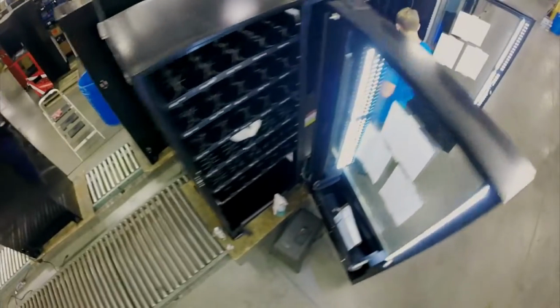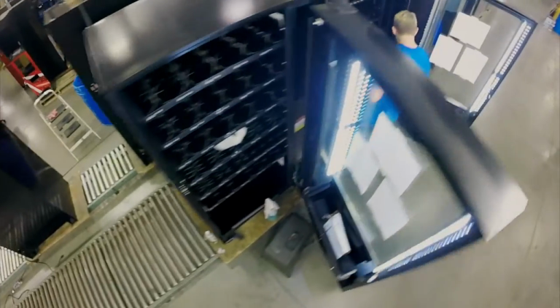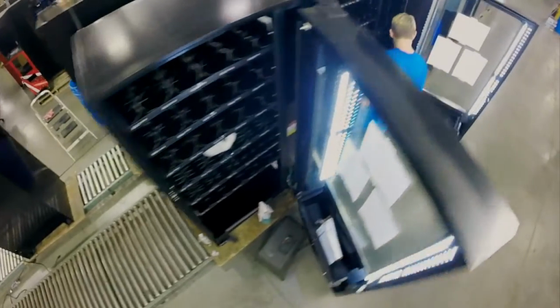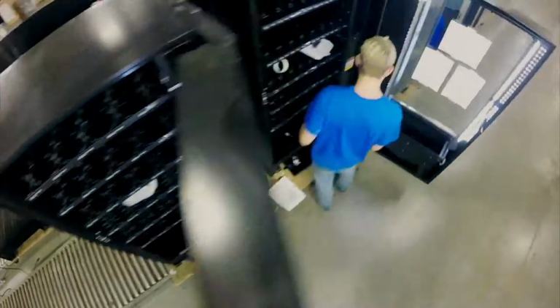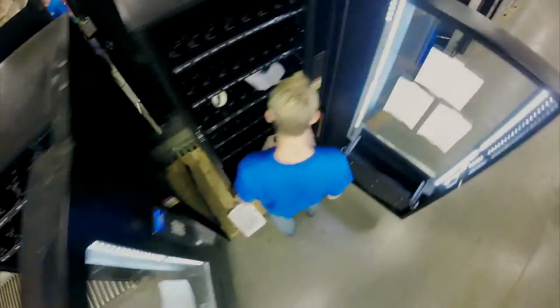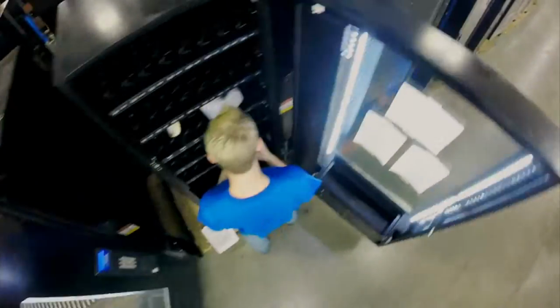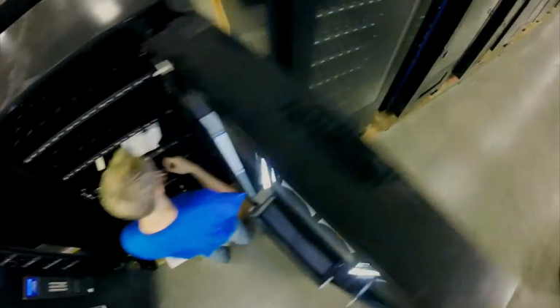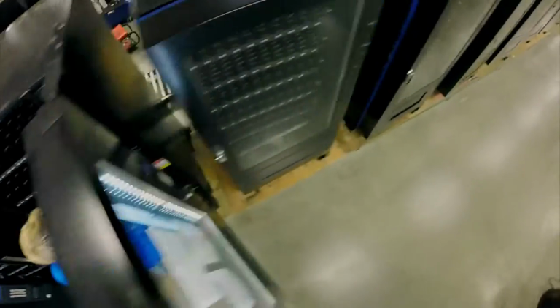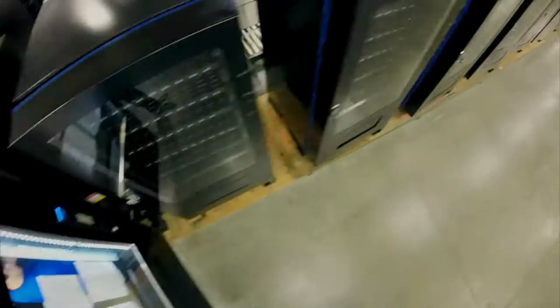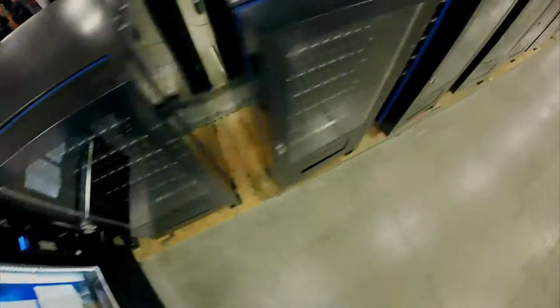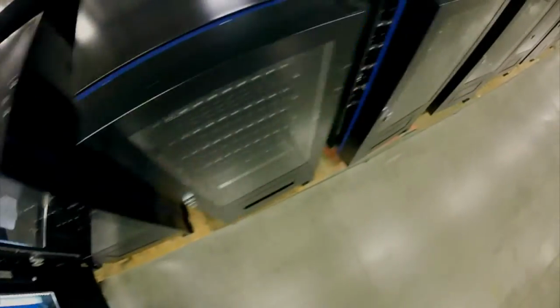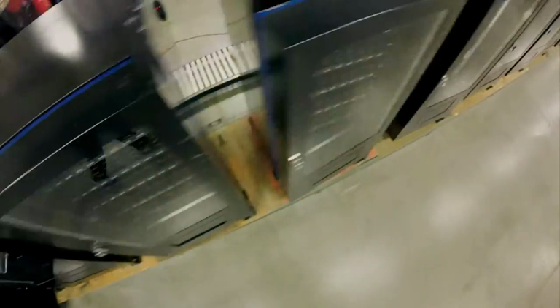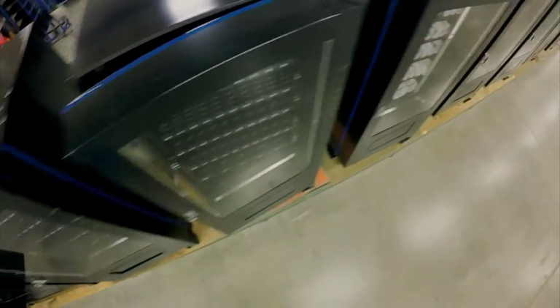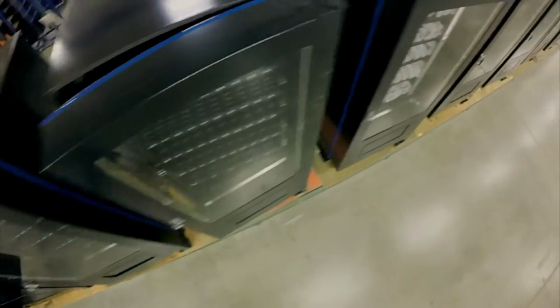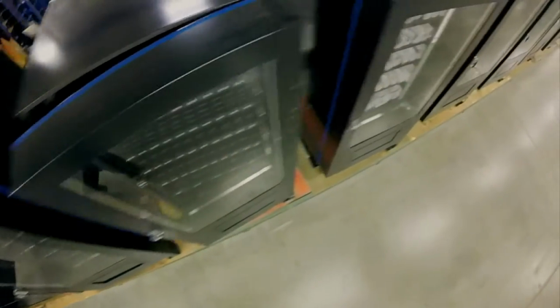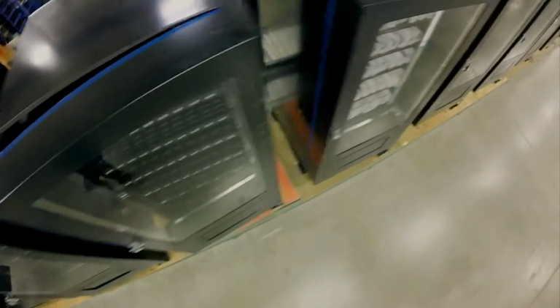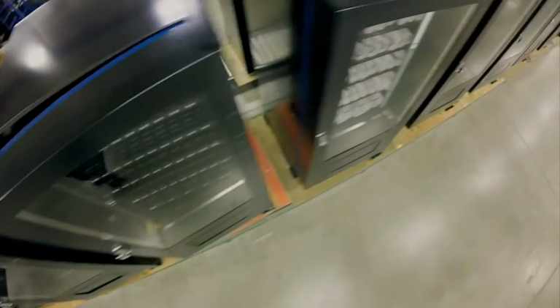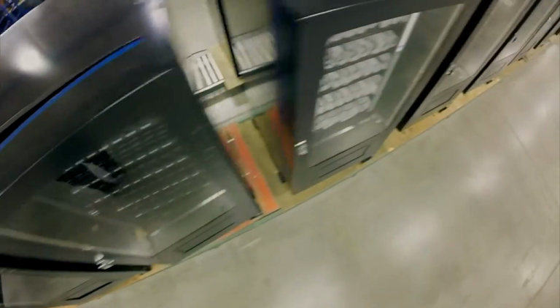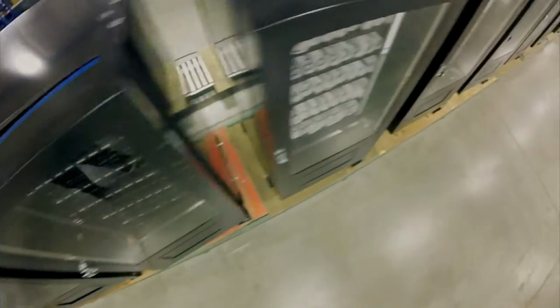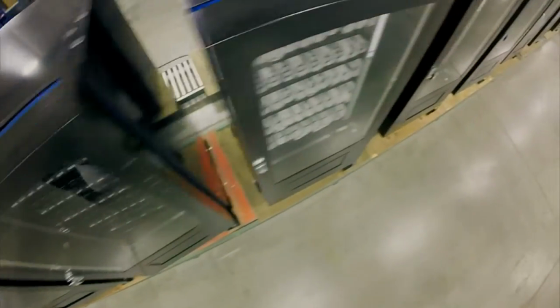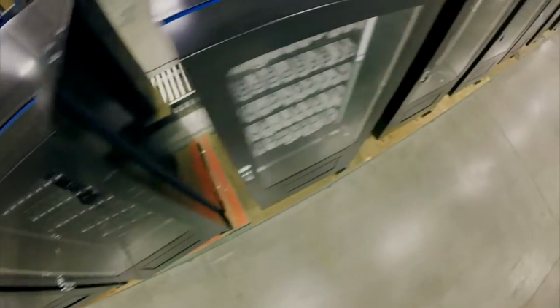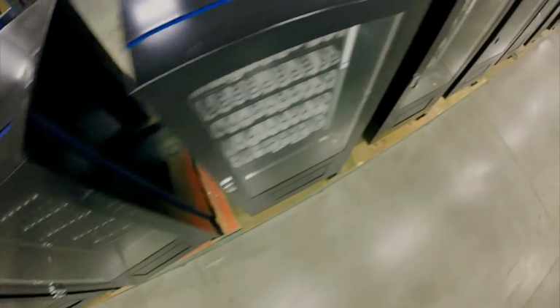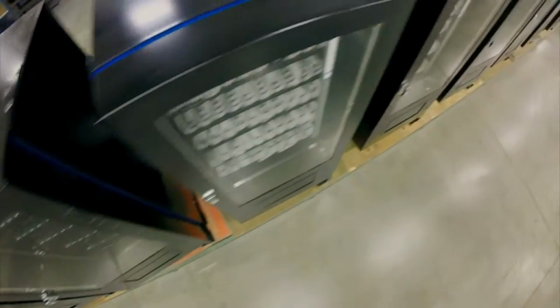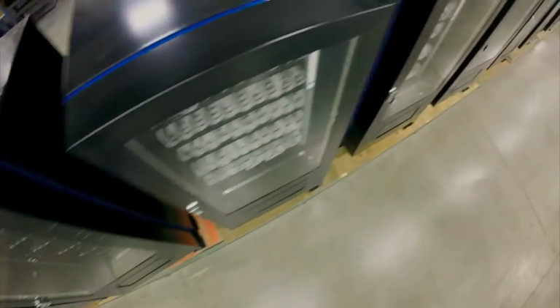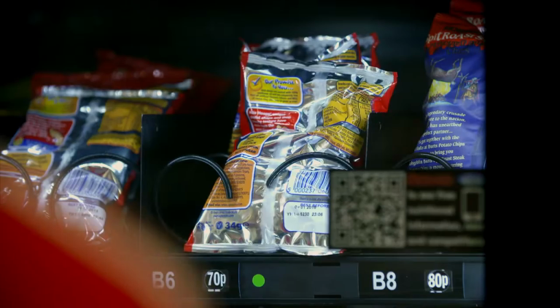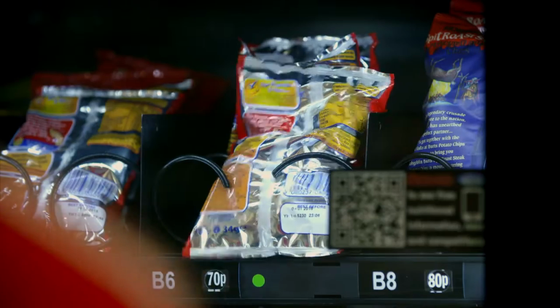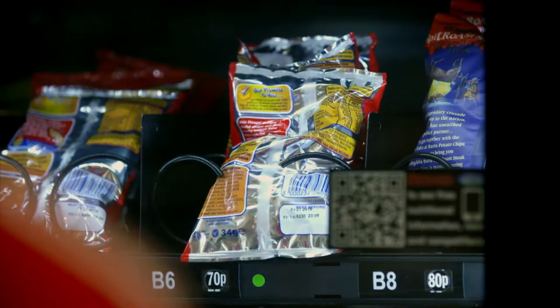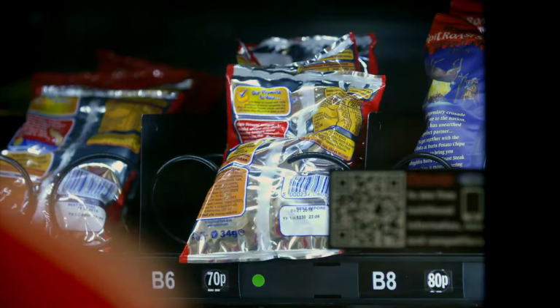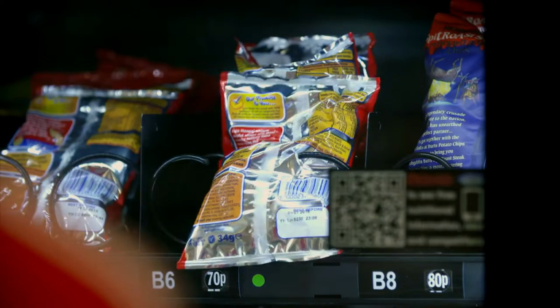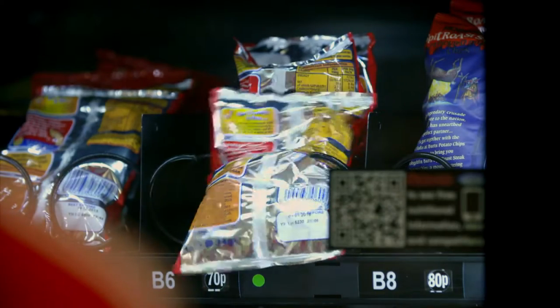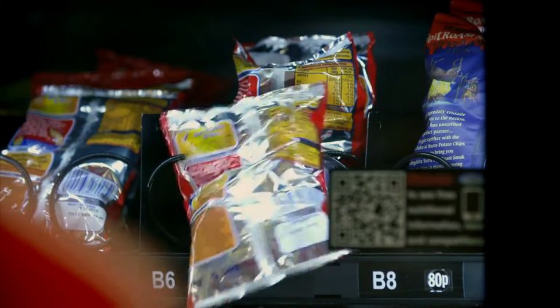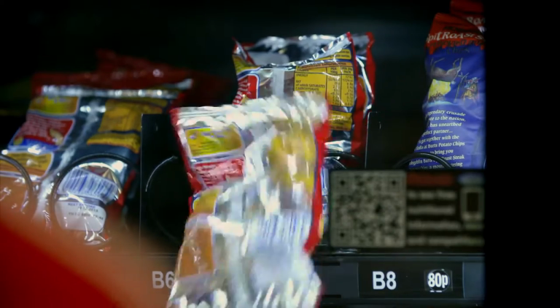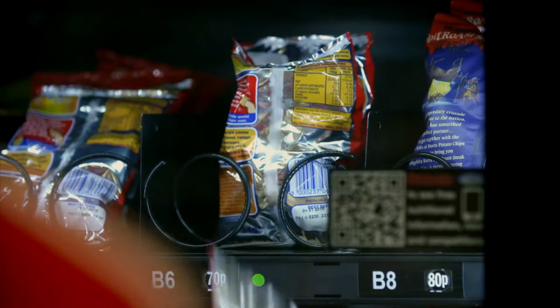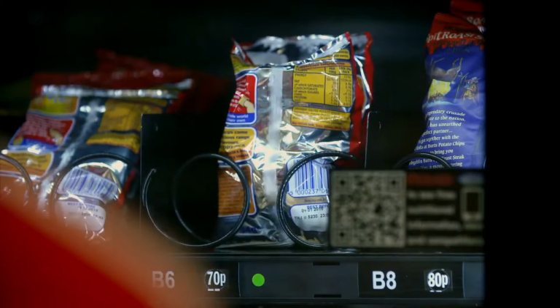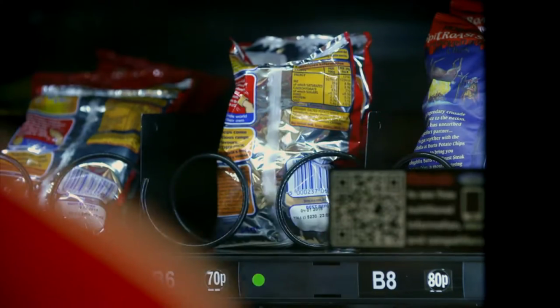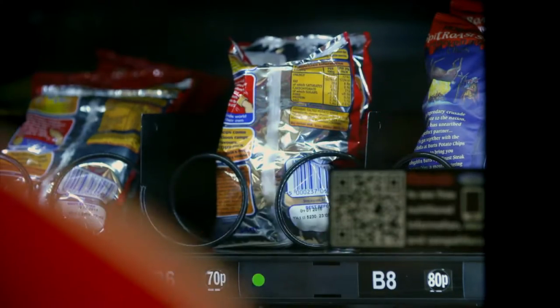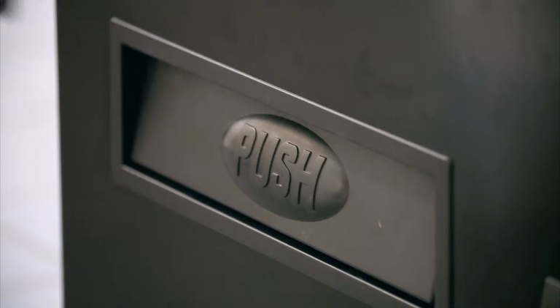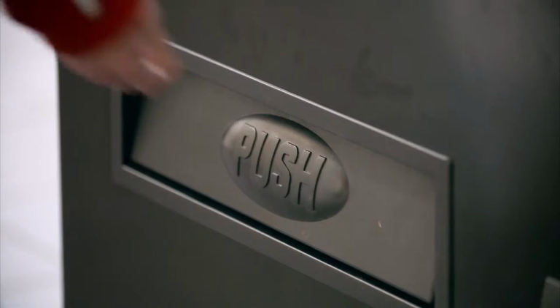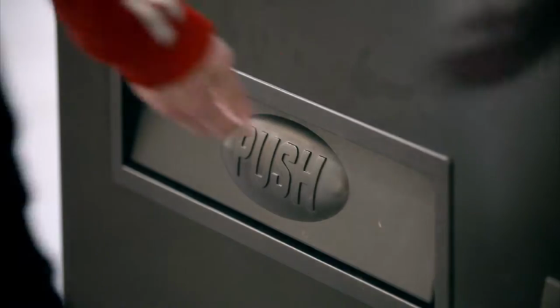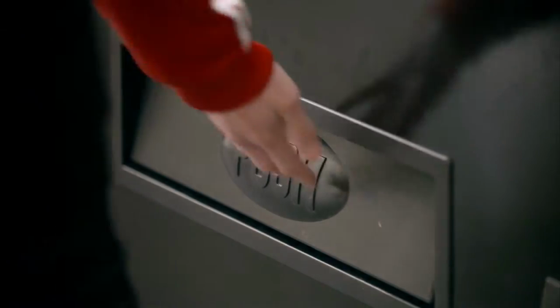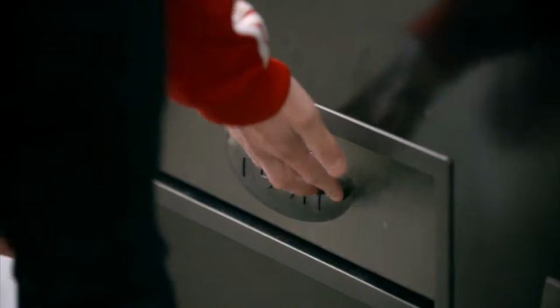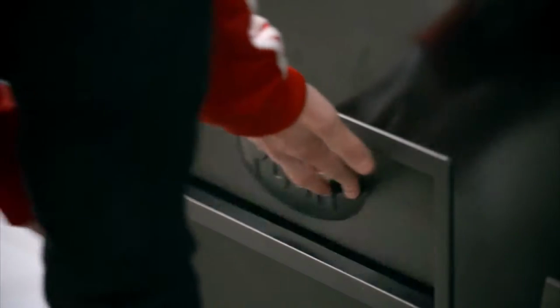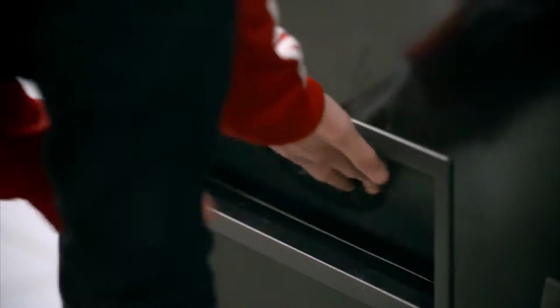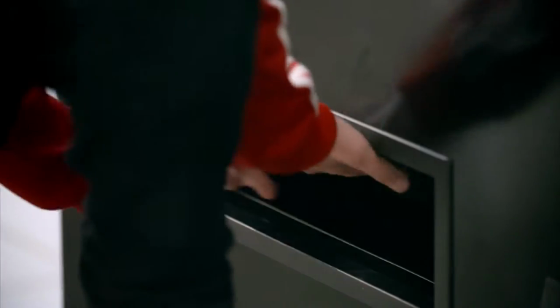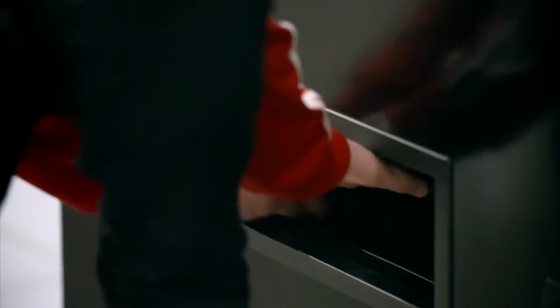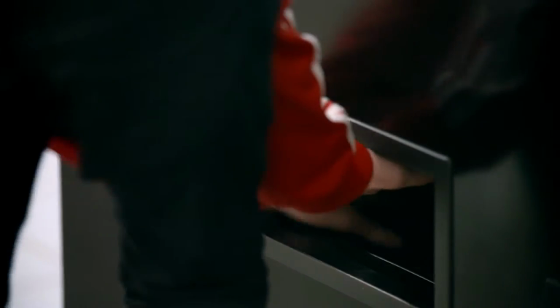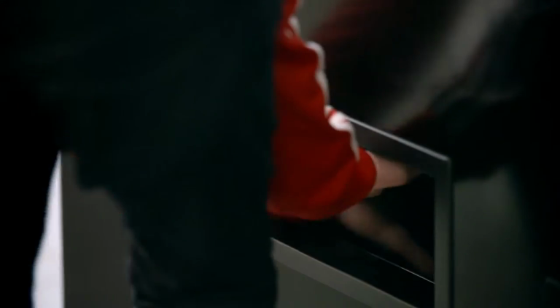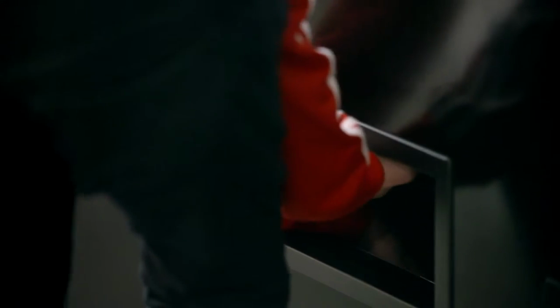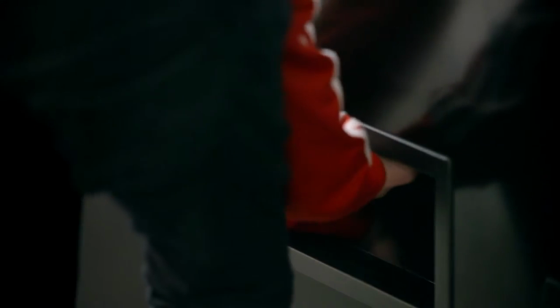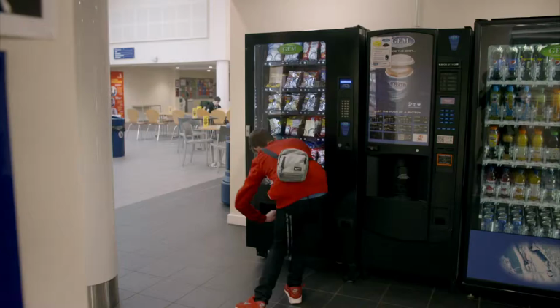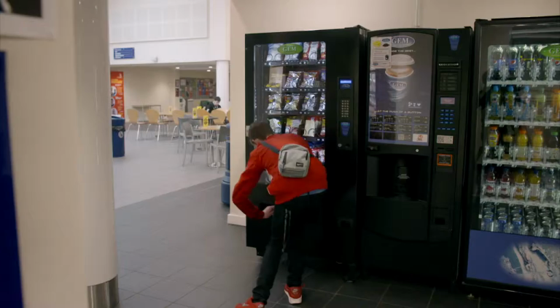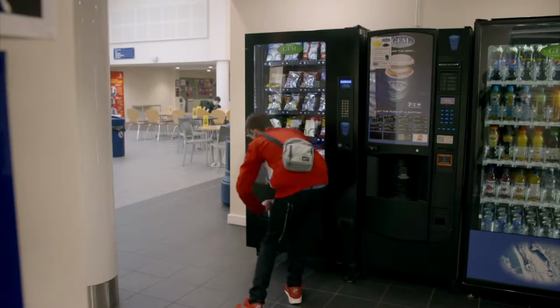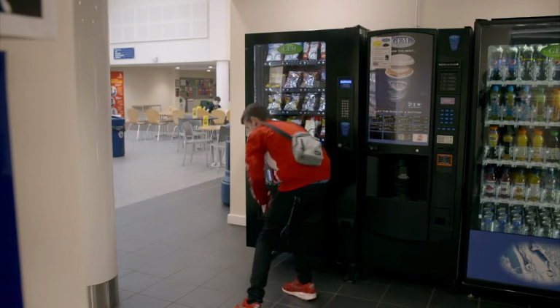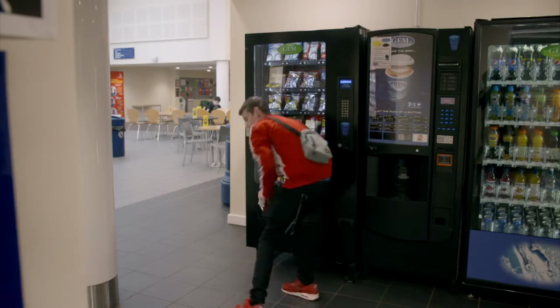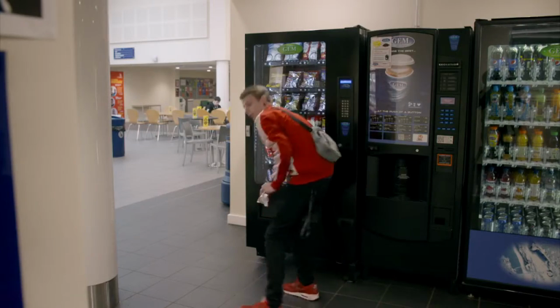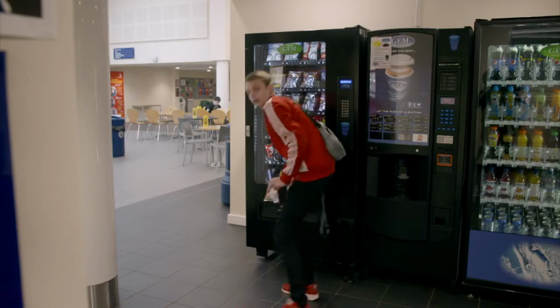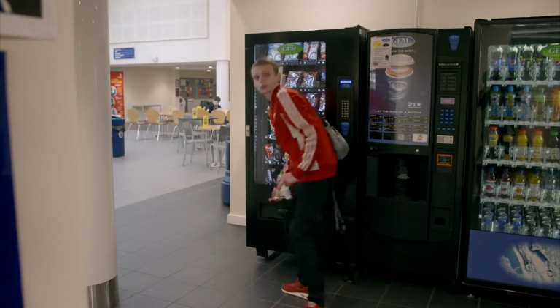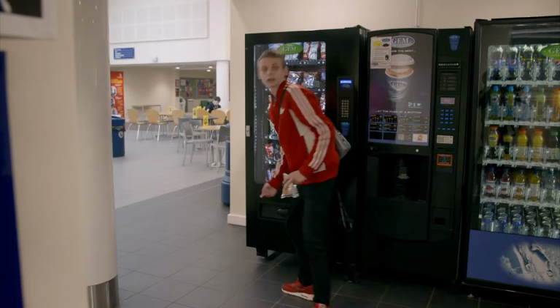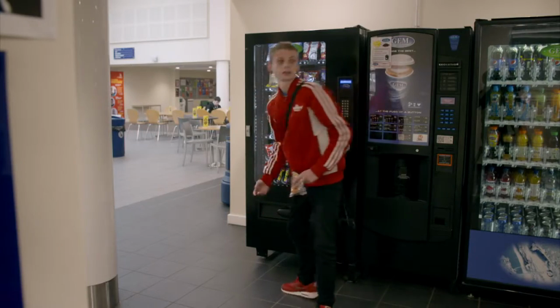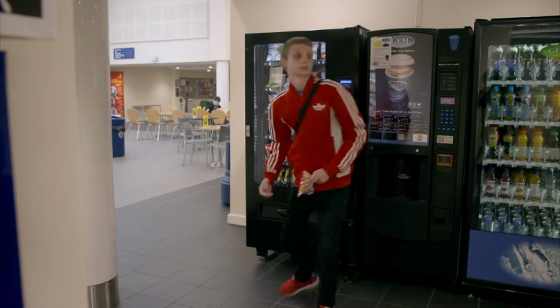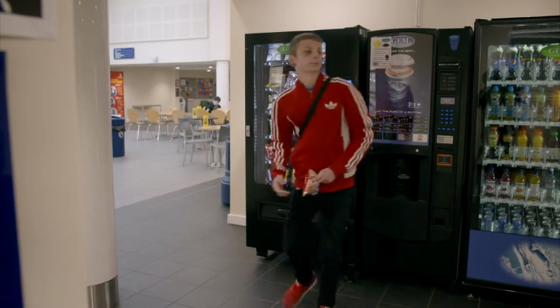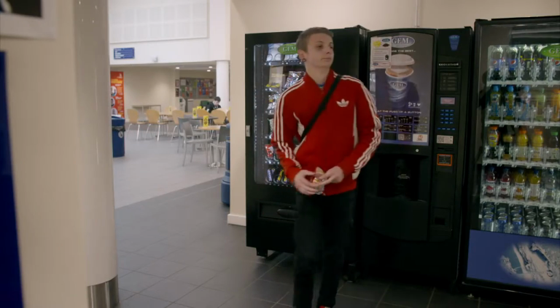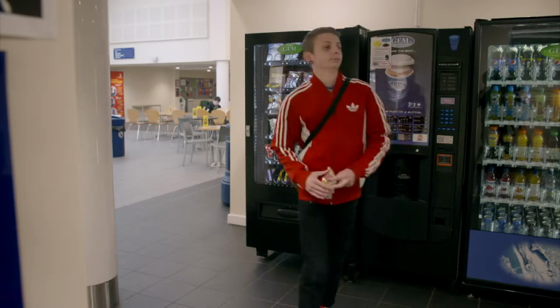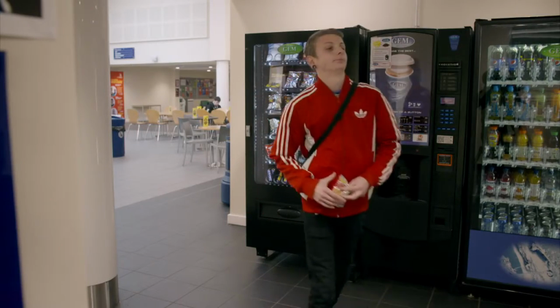The machine is ready for a lifetime of dishing out instant snacks to hungry customers.